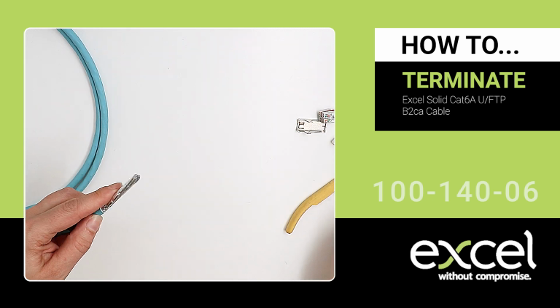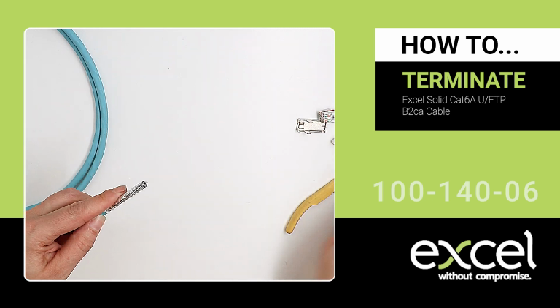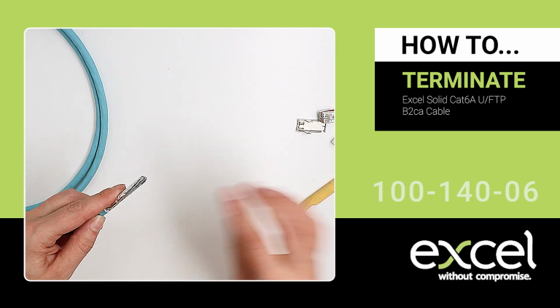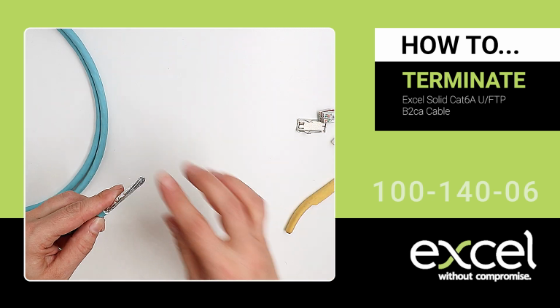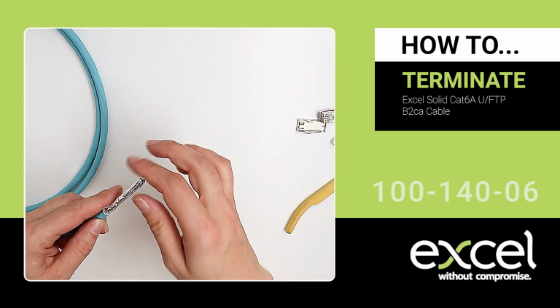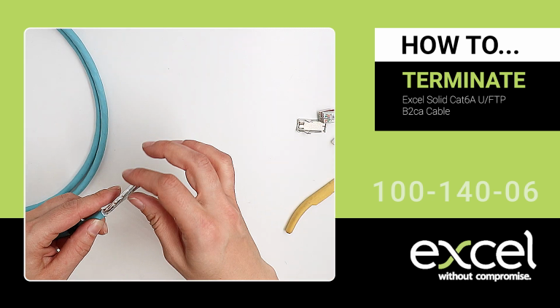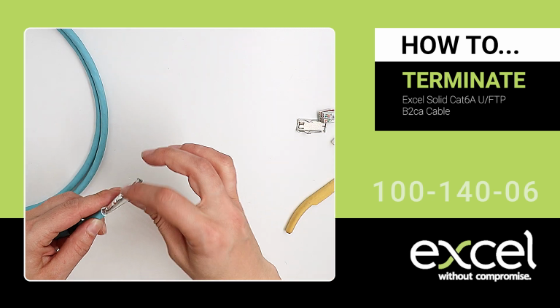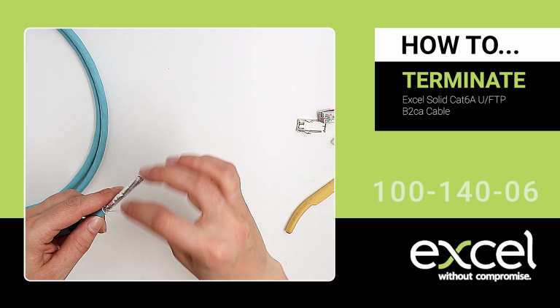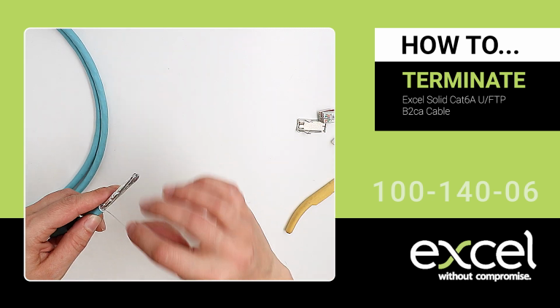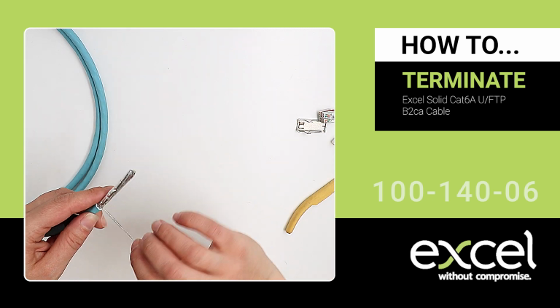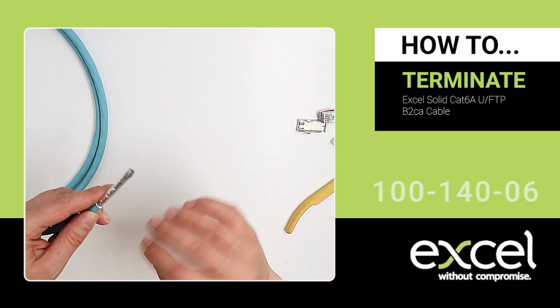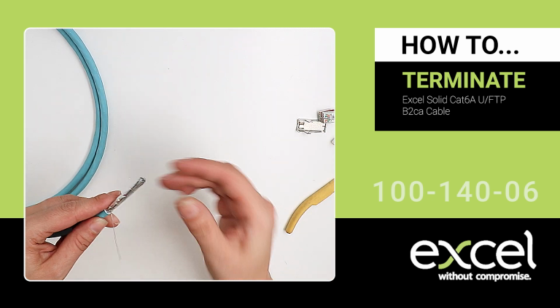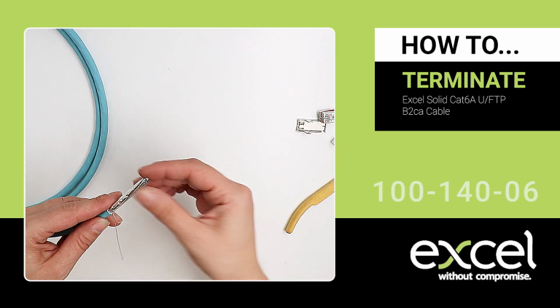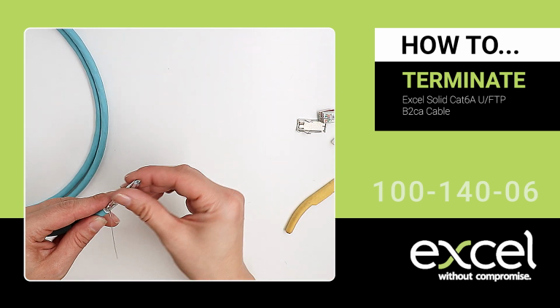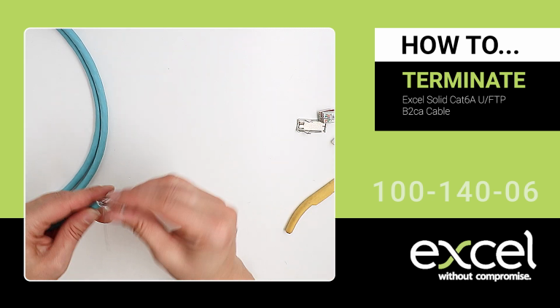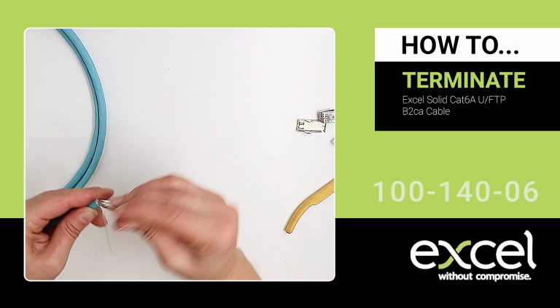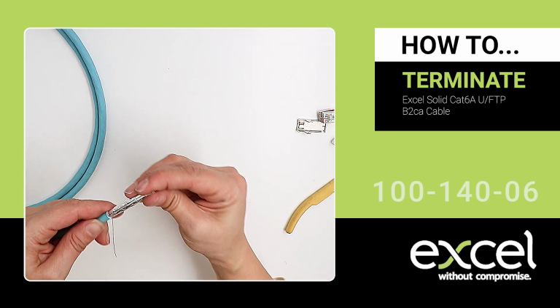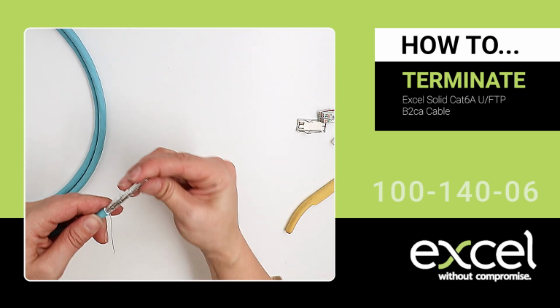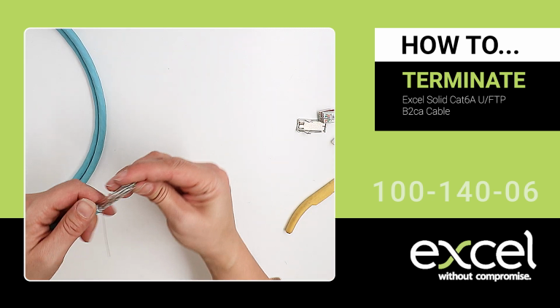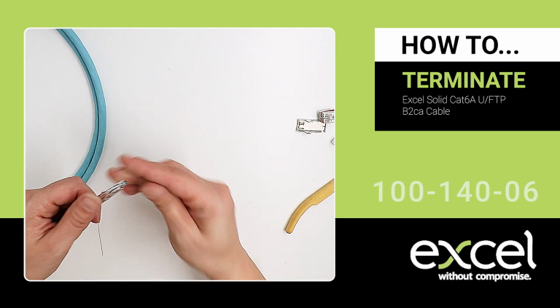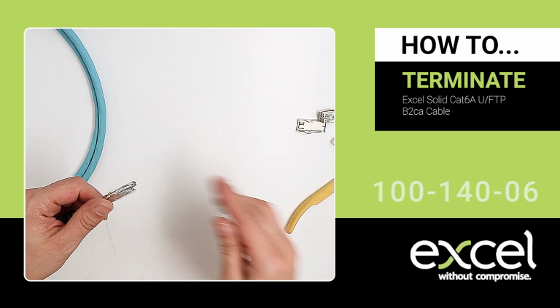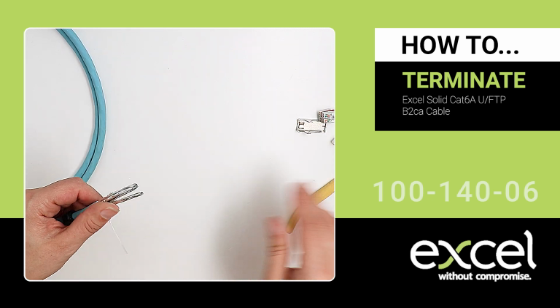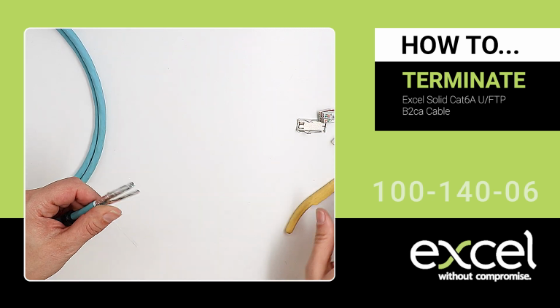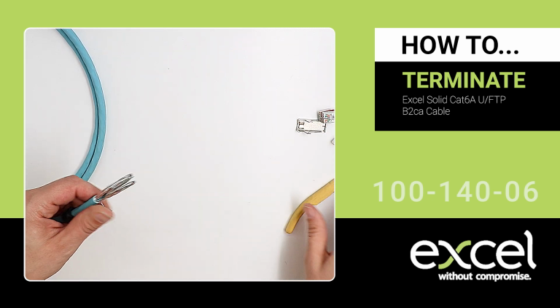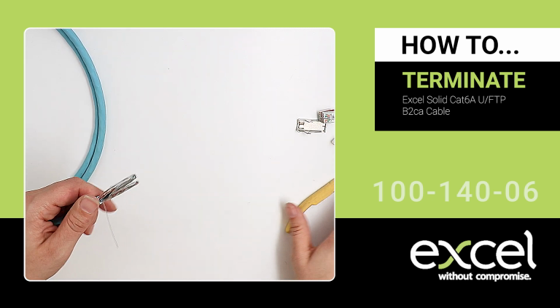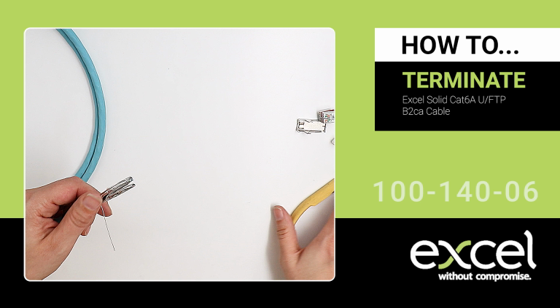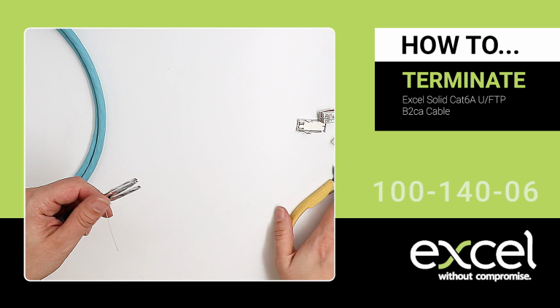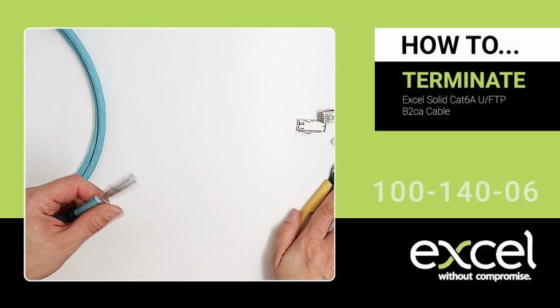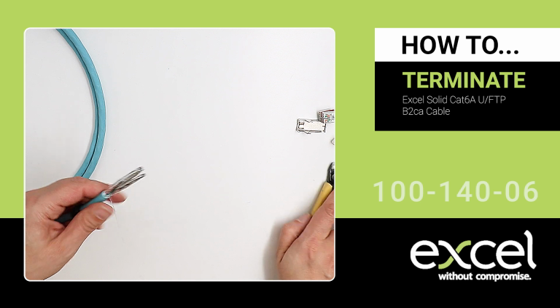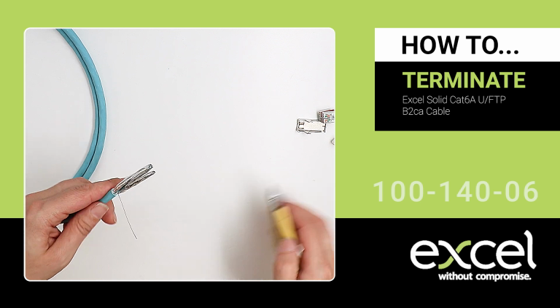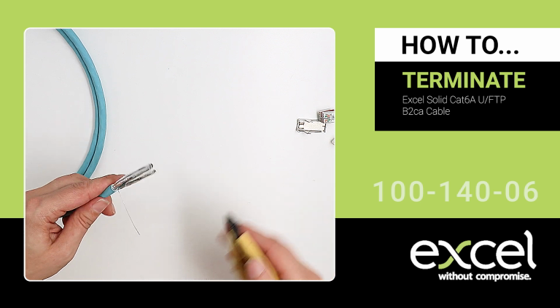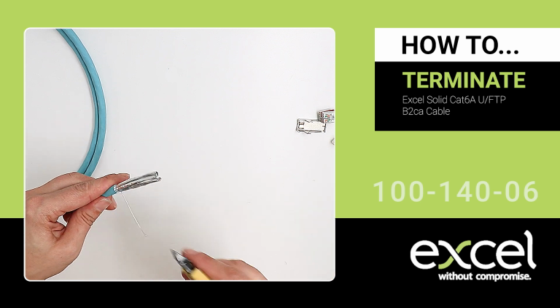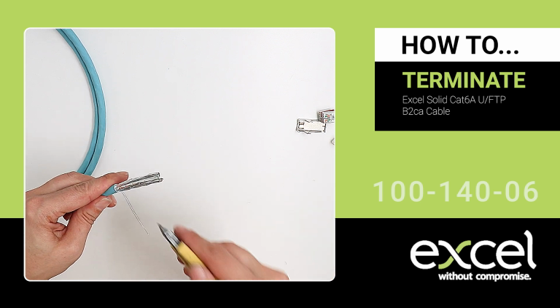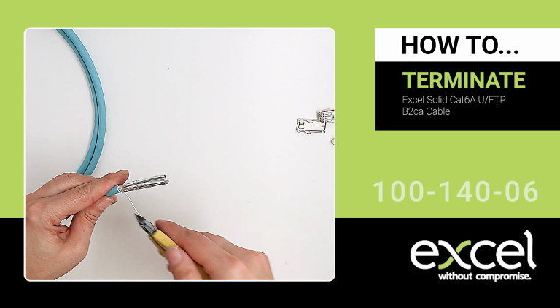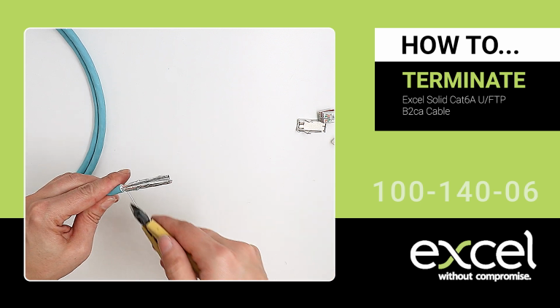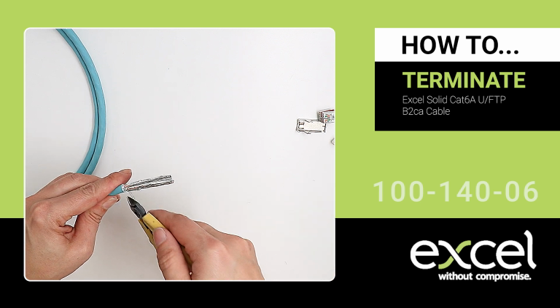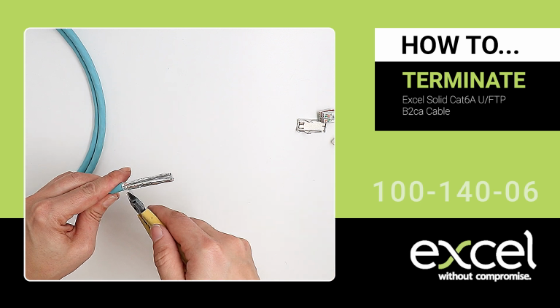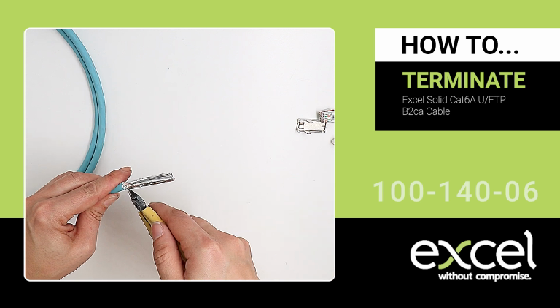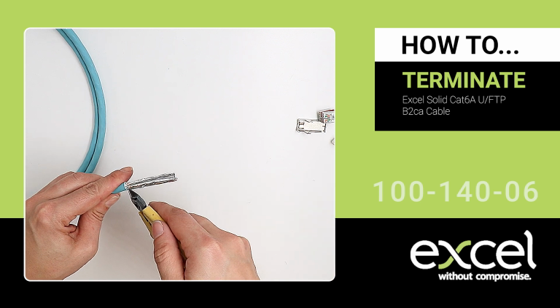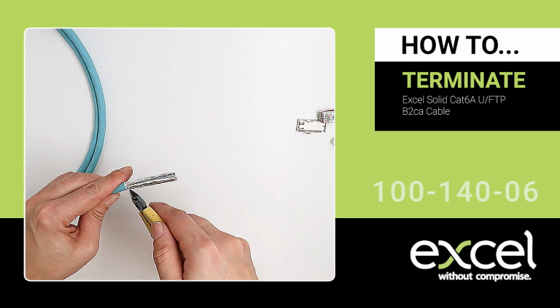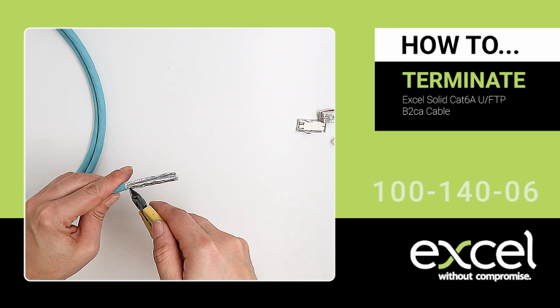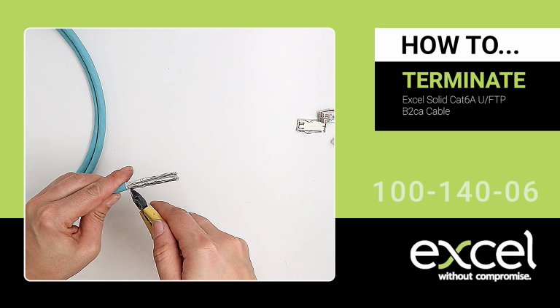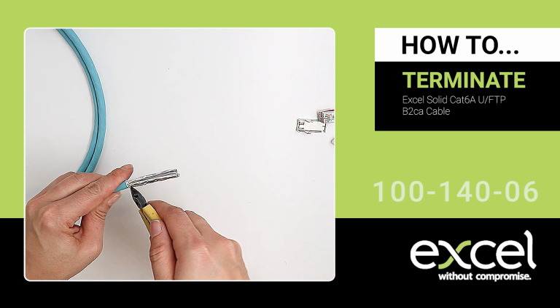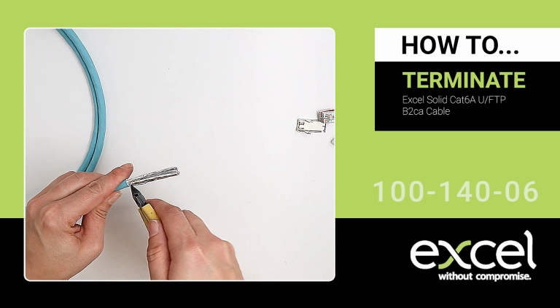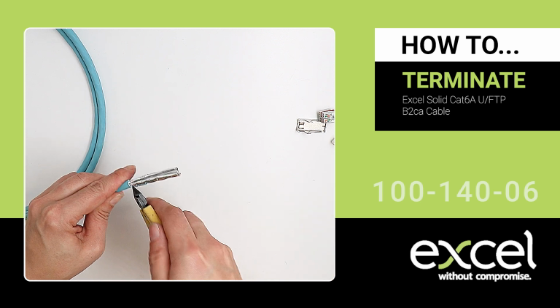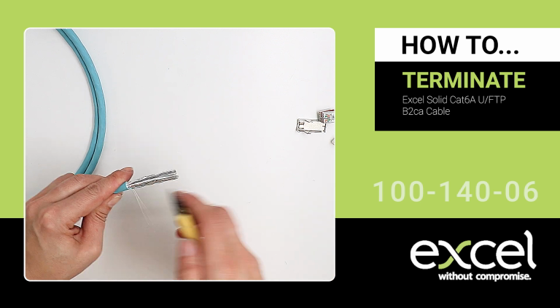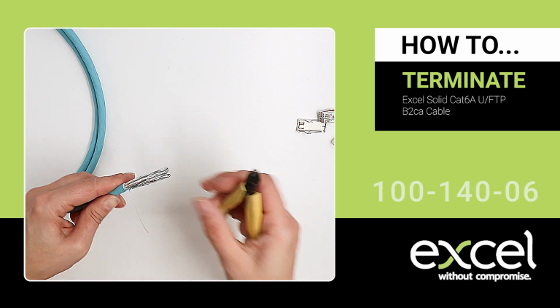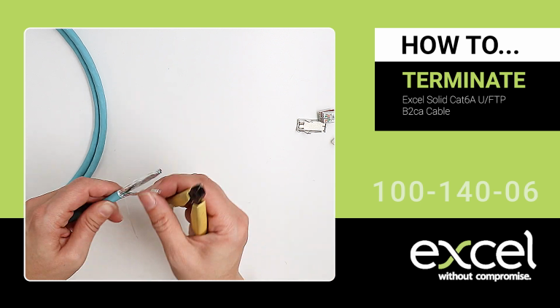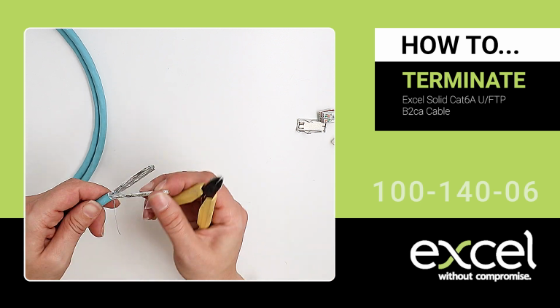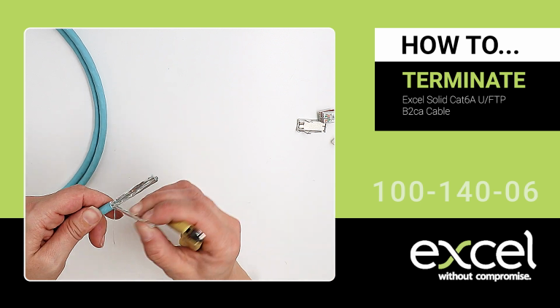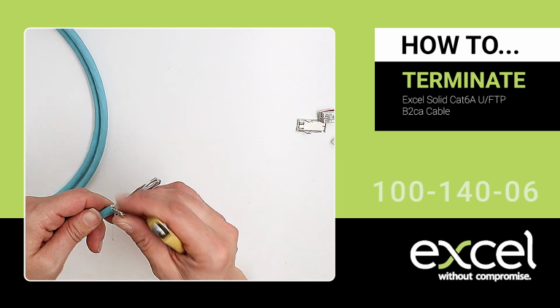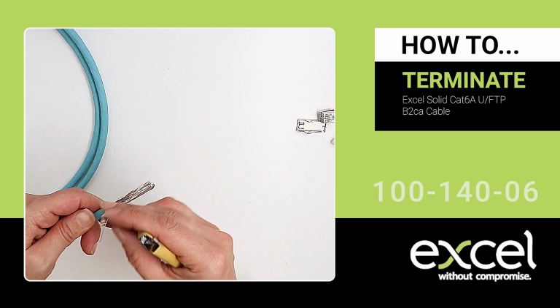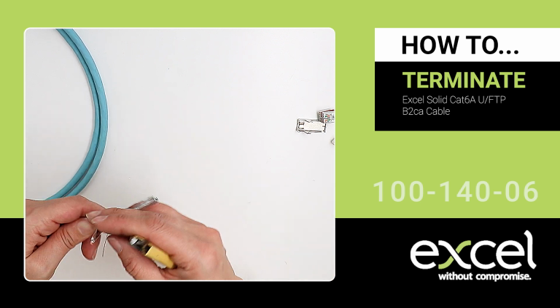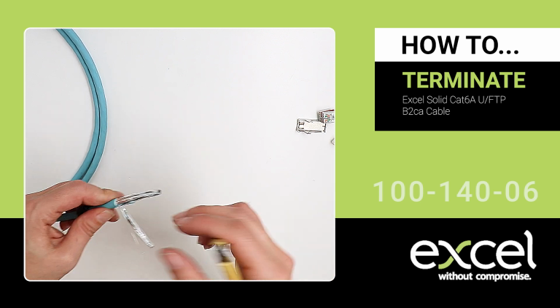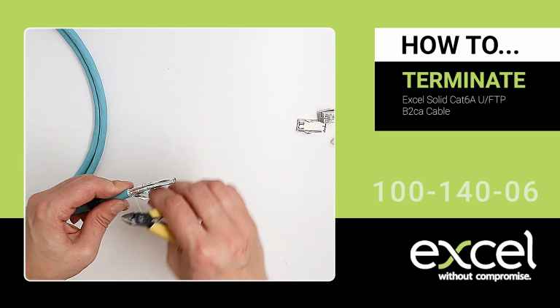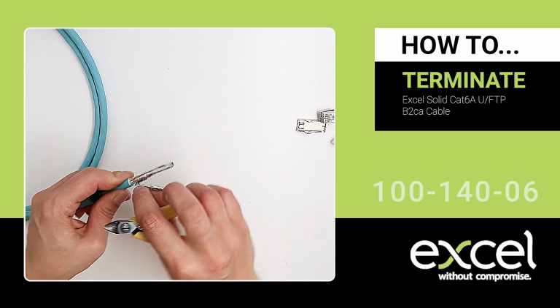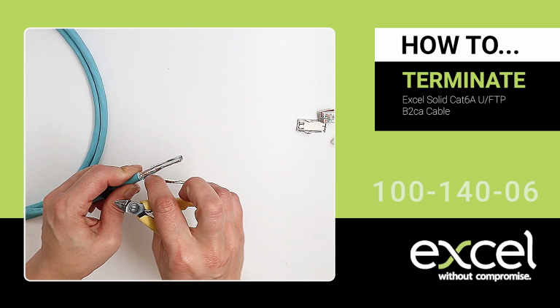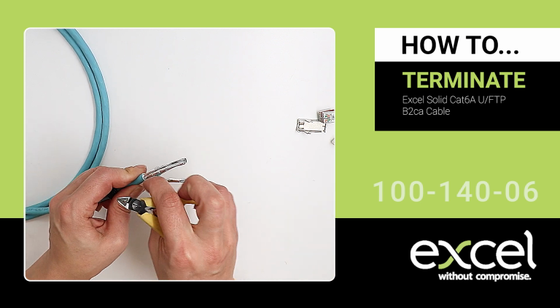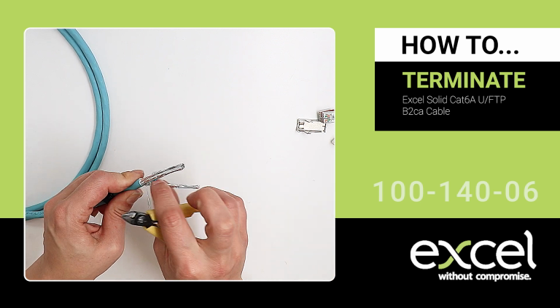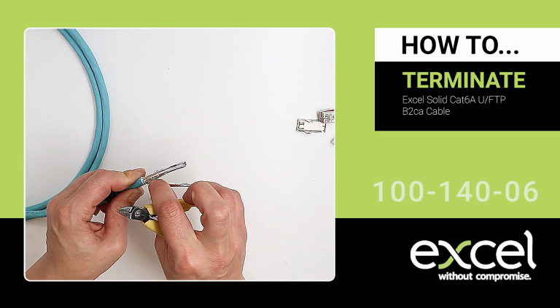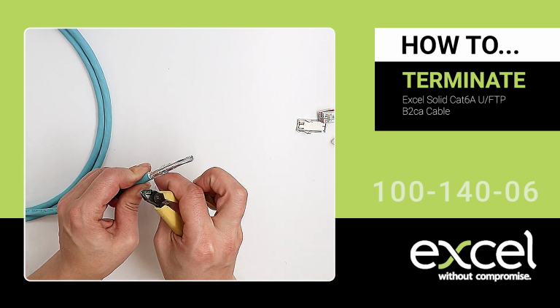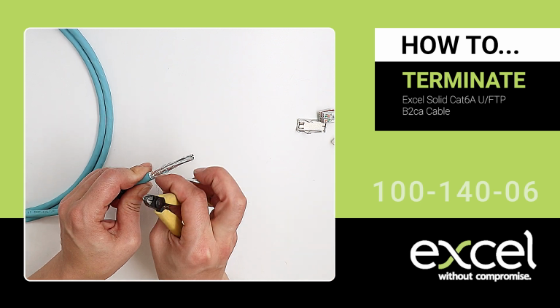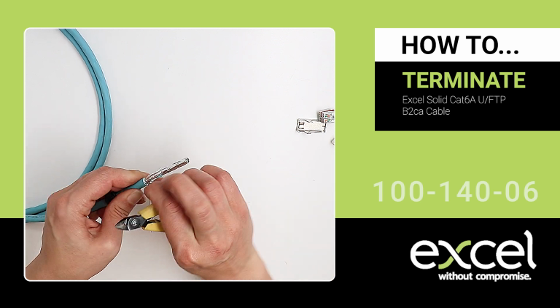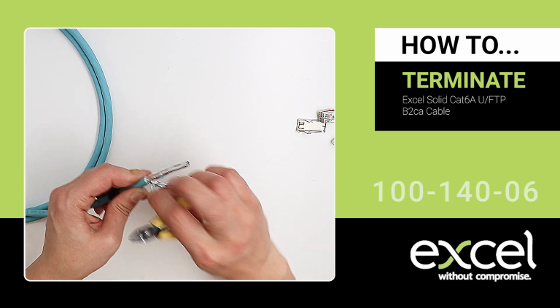Using the side cutters, remove the outer layer of foil and then remove the foil layers from the individual wire pairs.